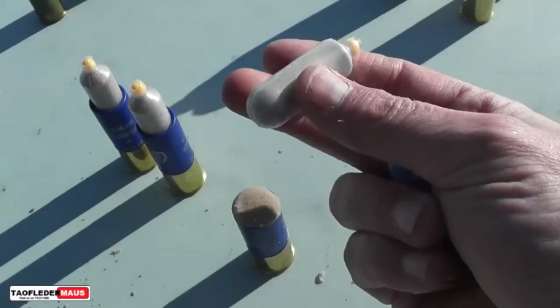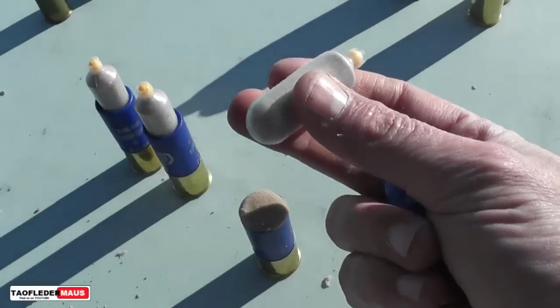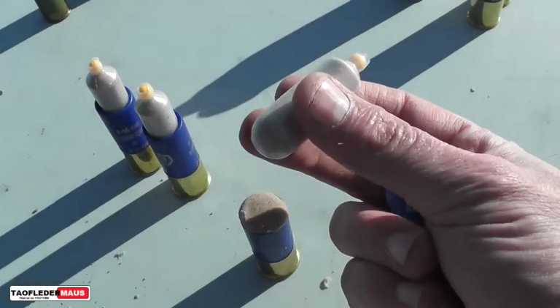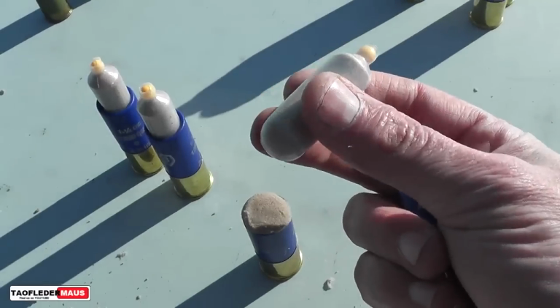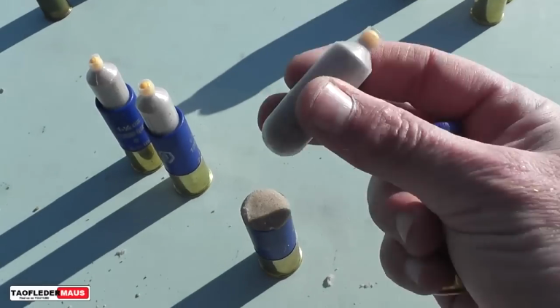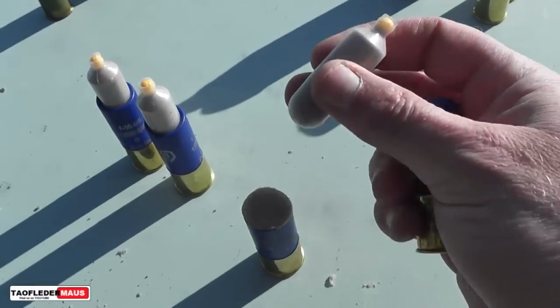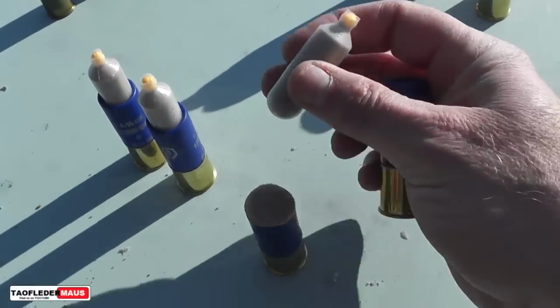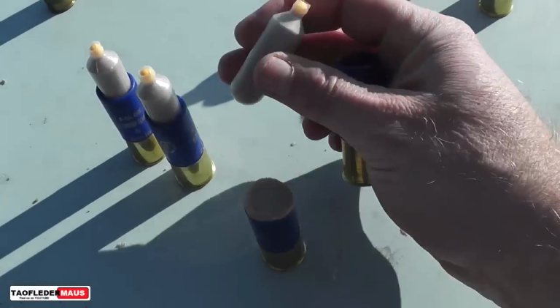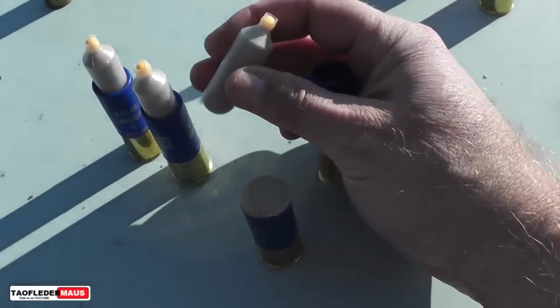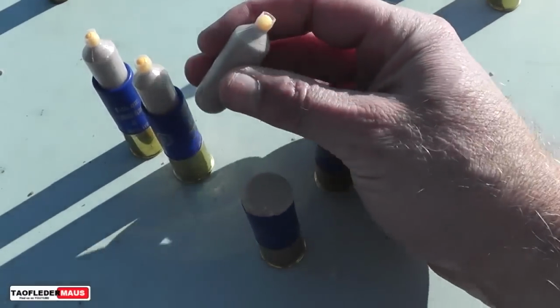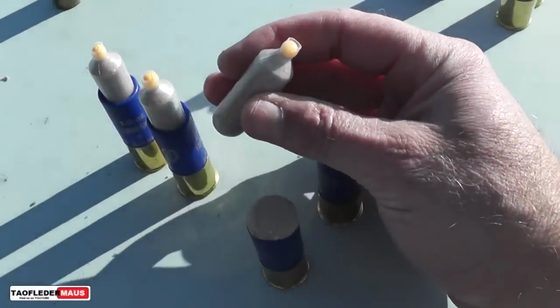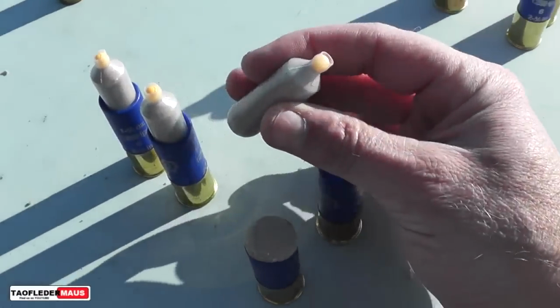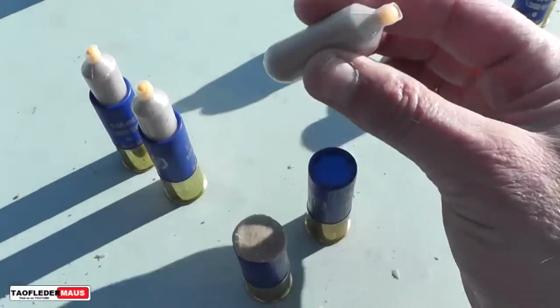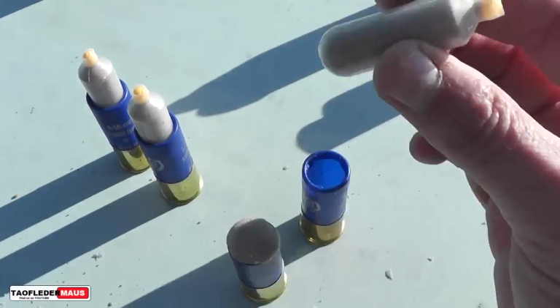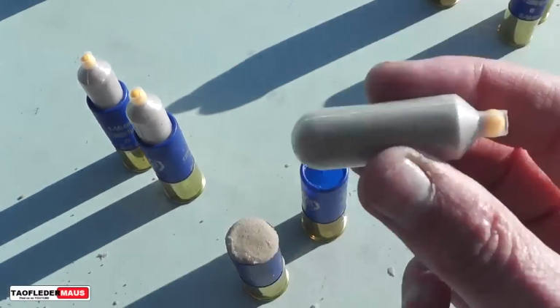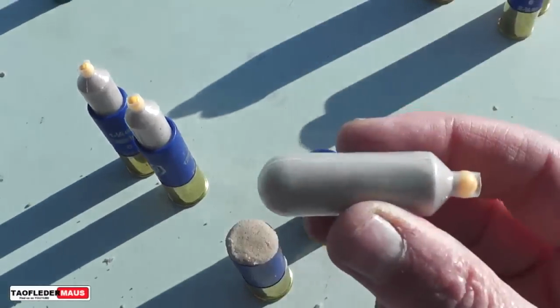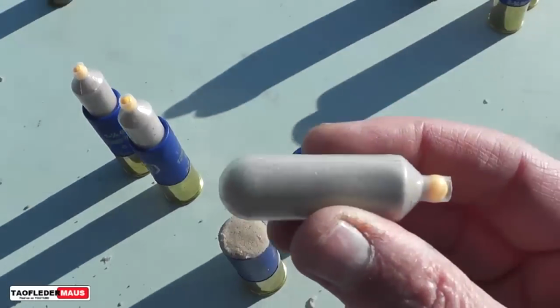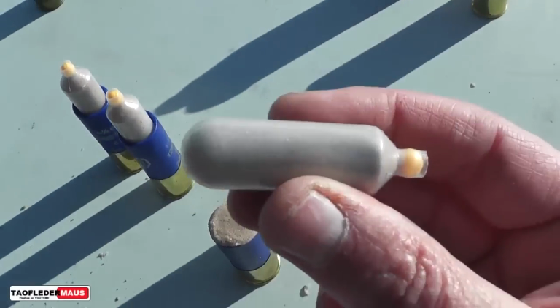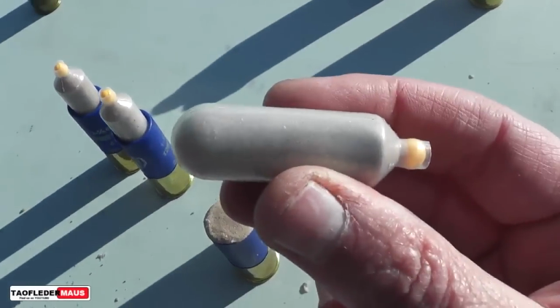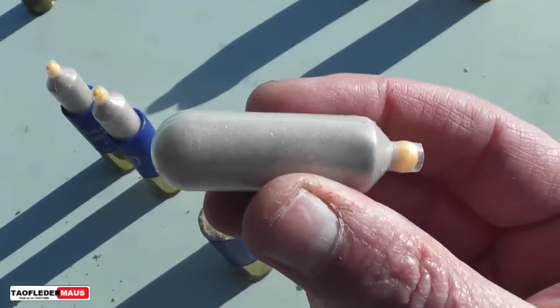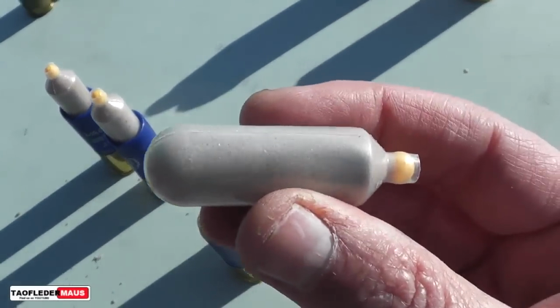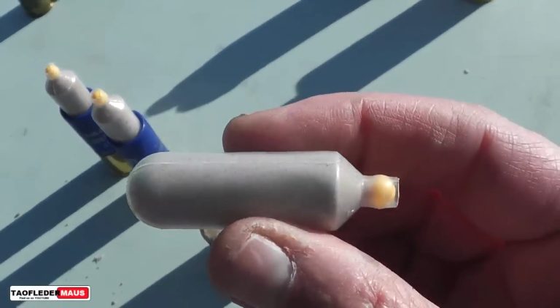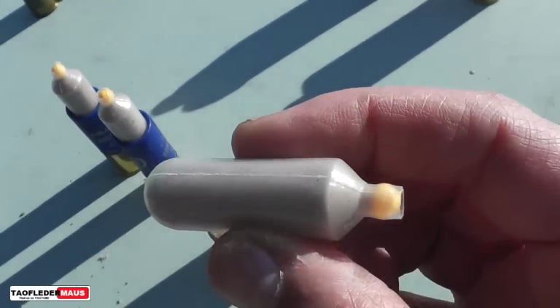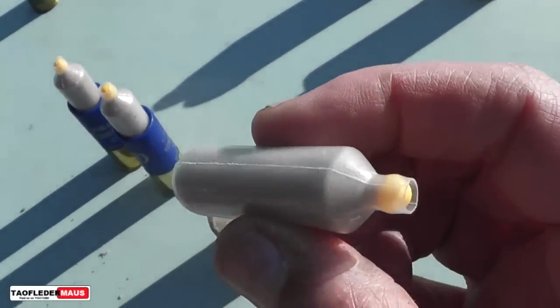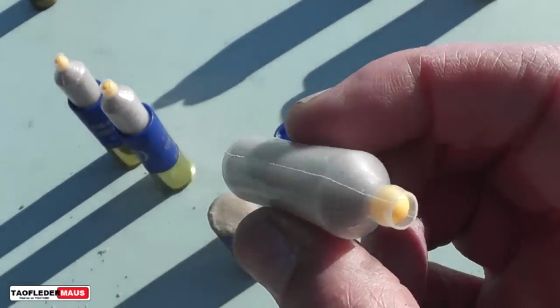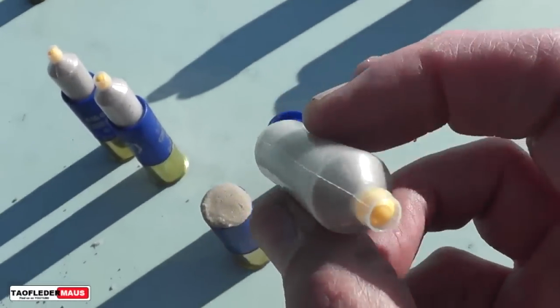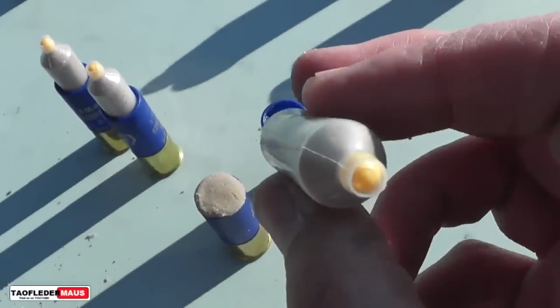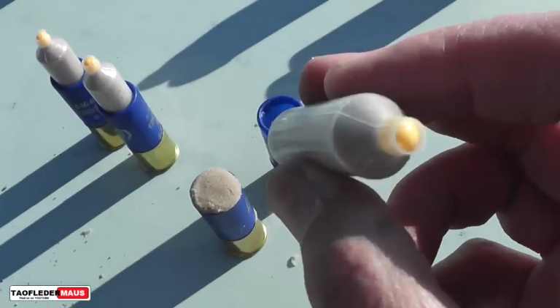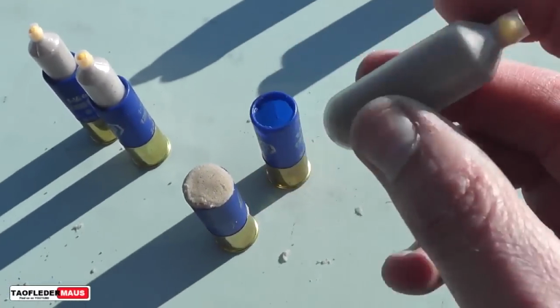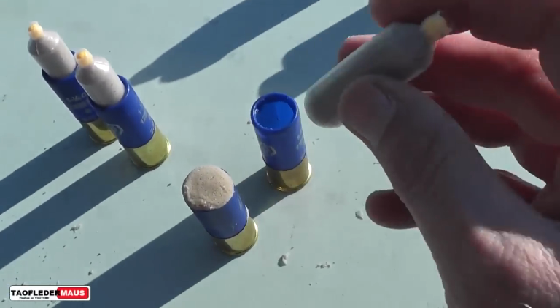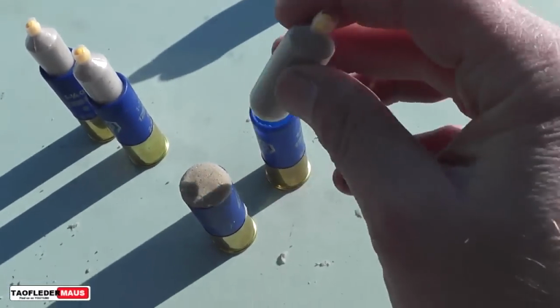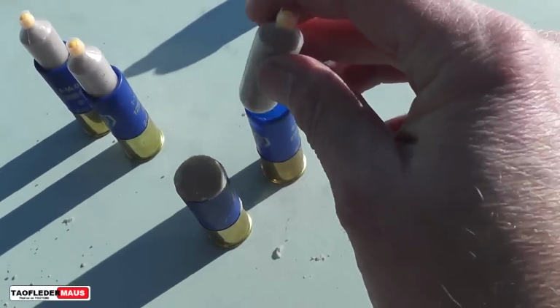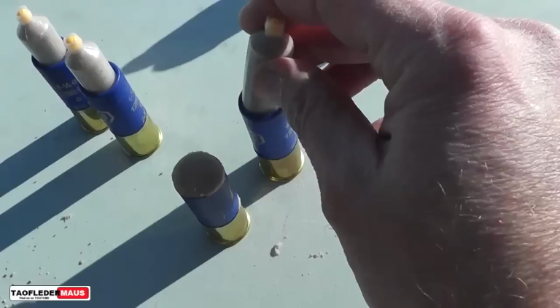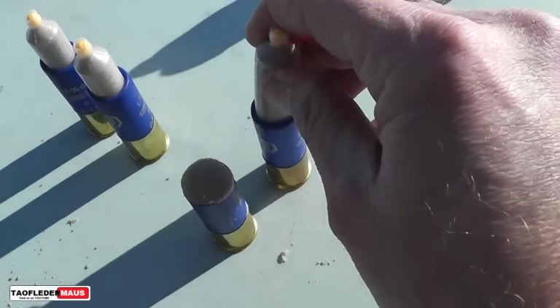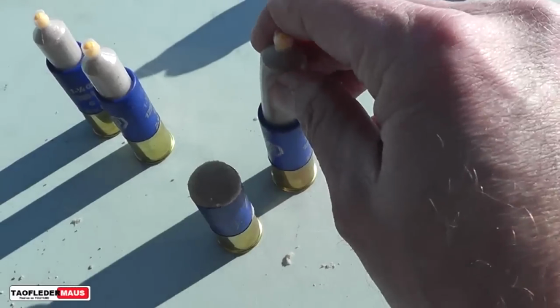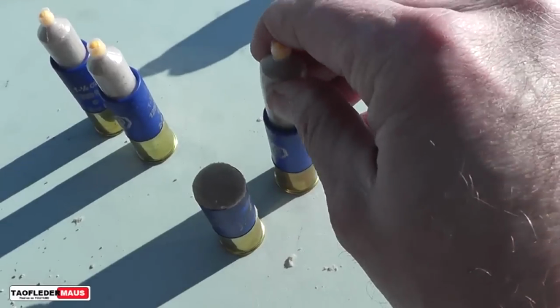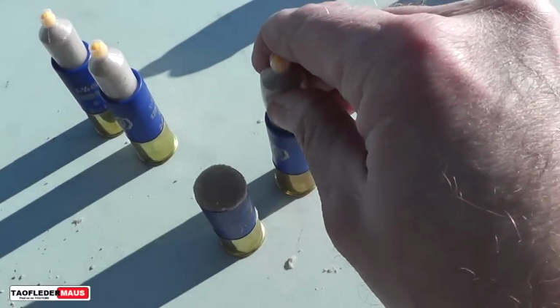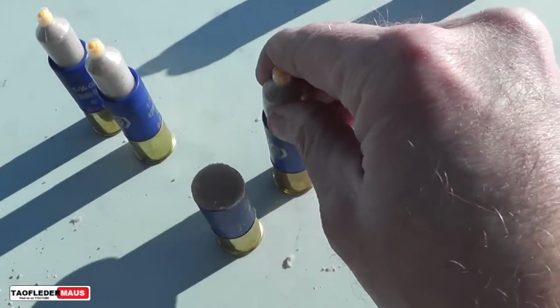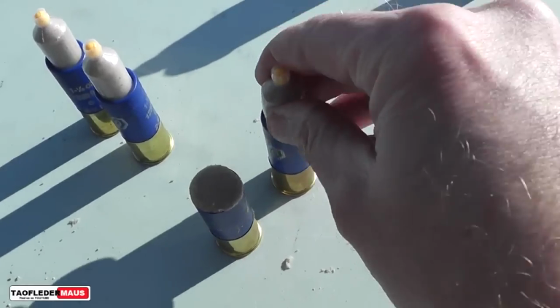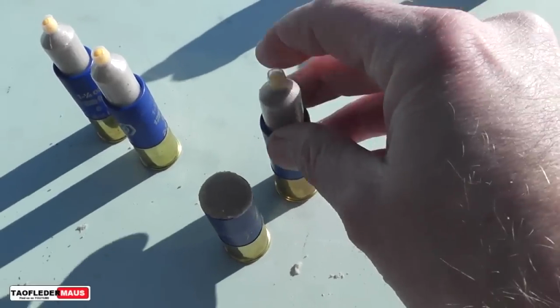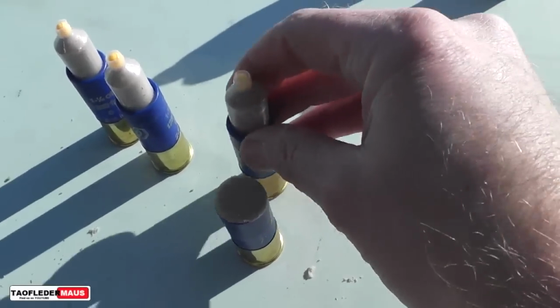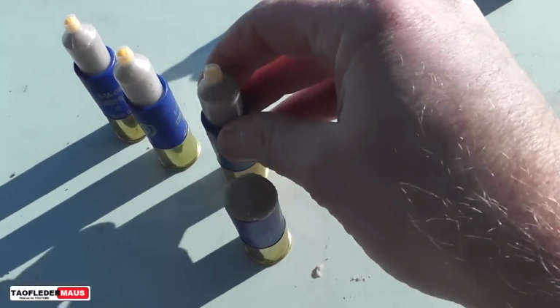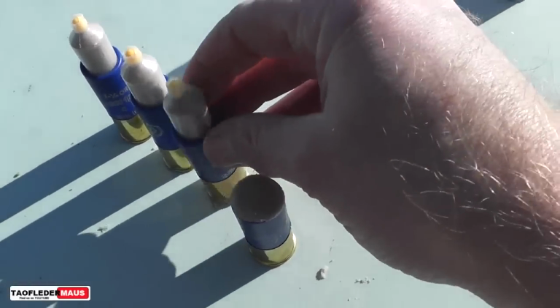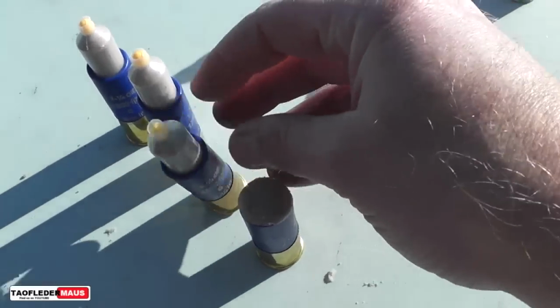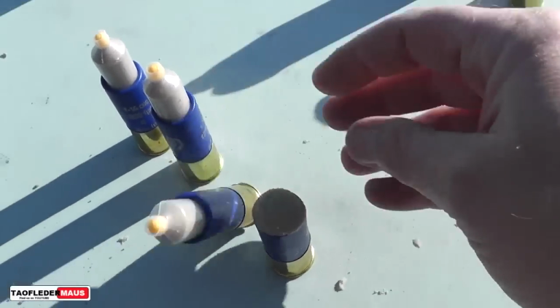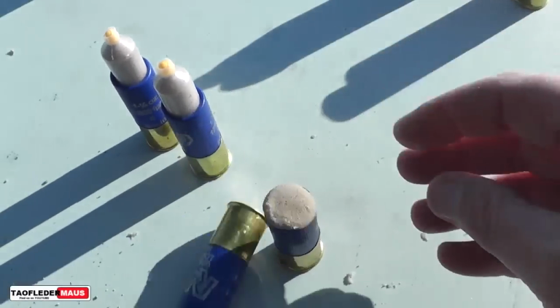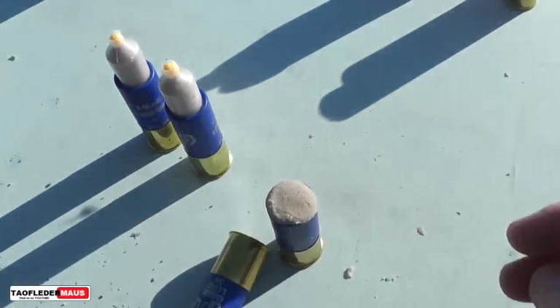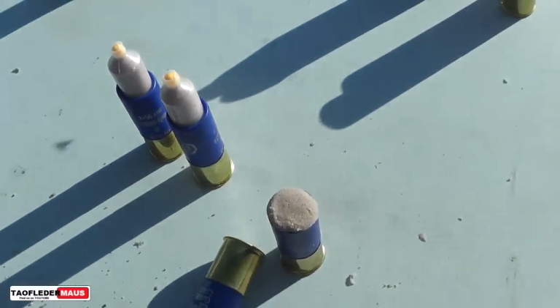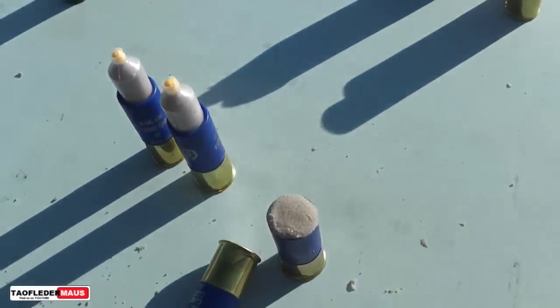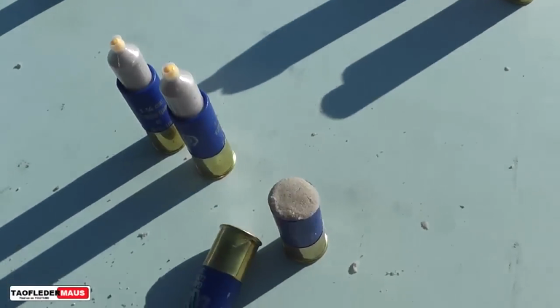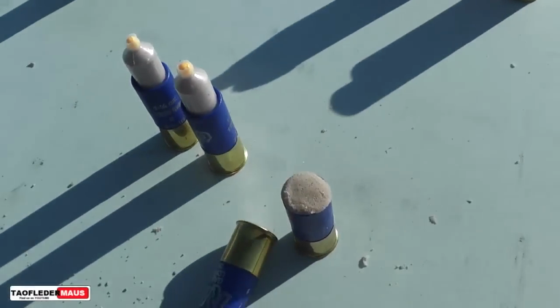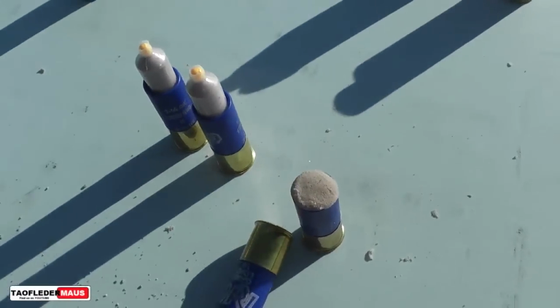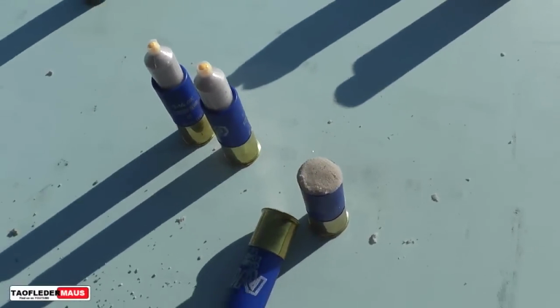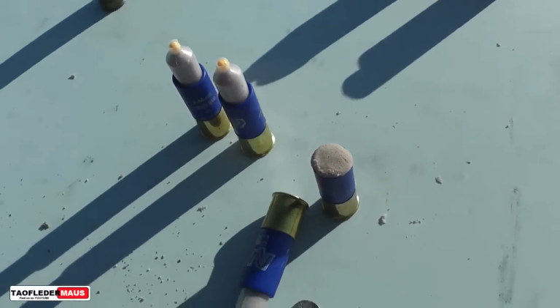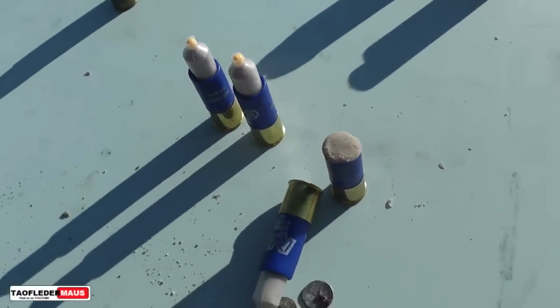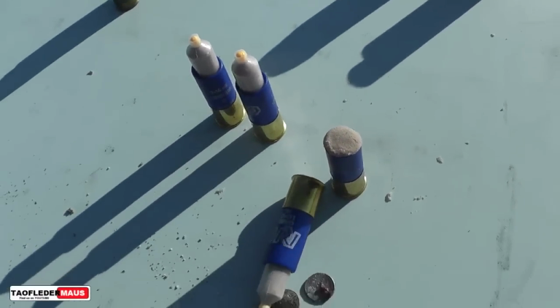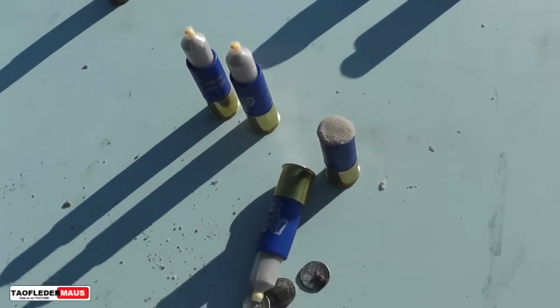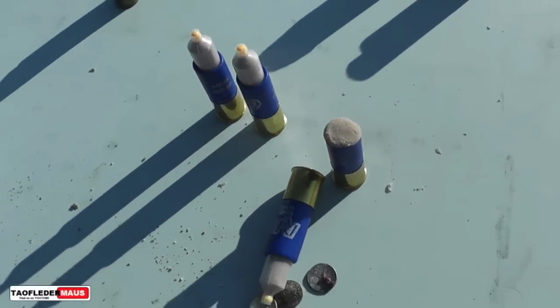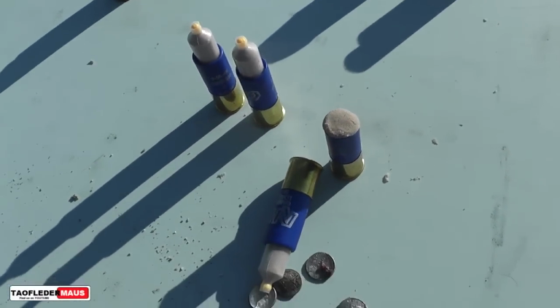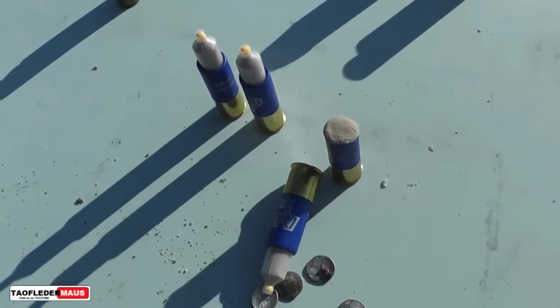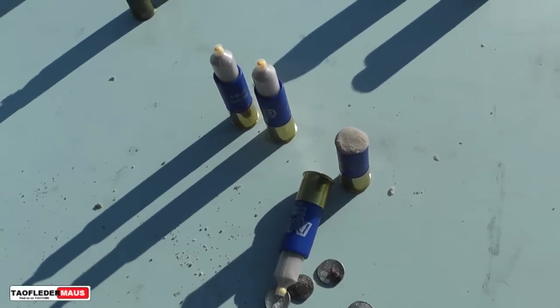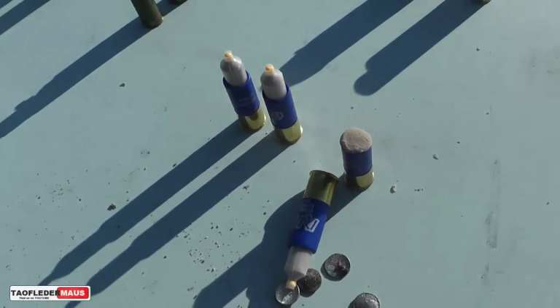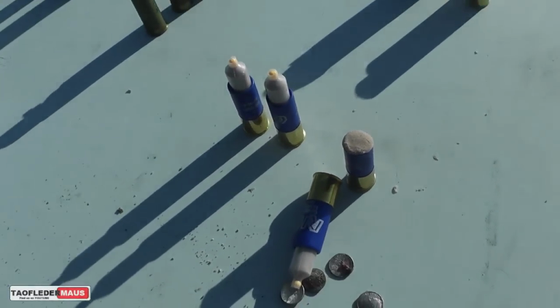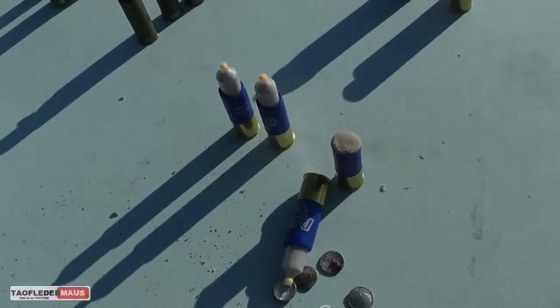We packed one shotgun shell with the sand itself, and we also put some in these plastic capsules in case that doesn't work.